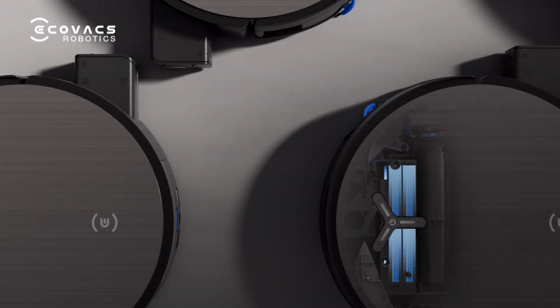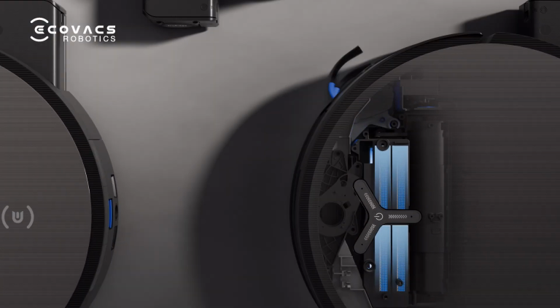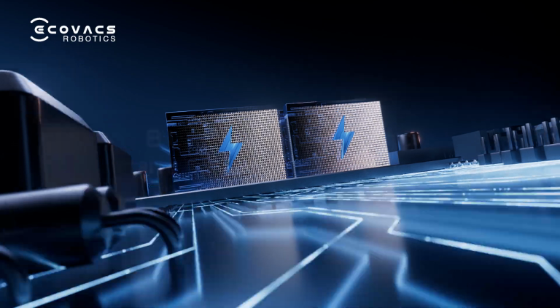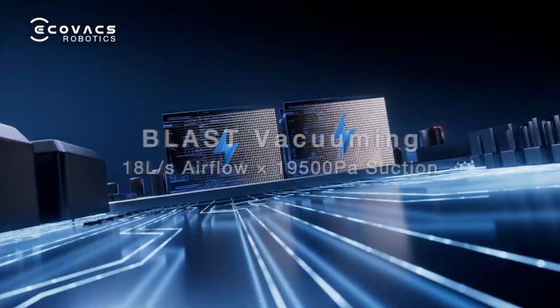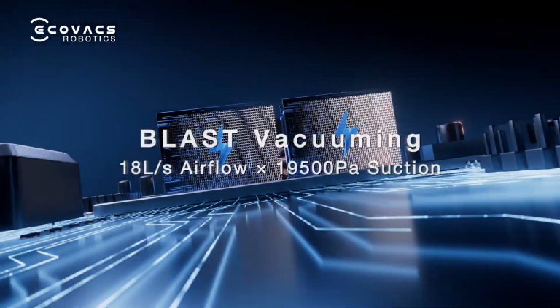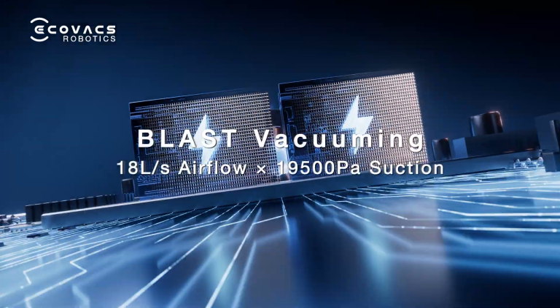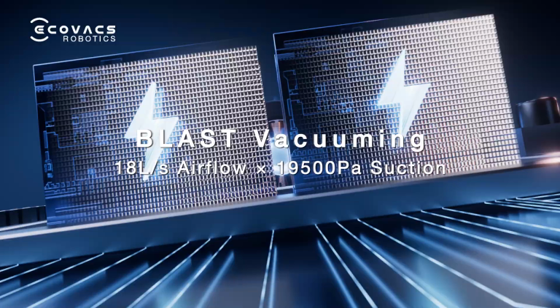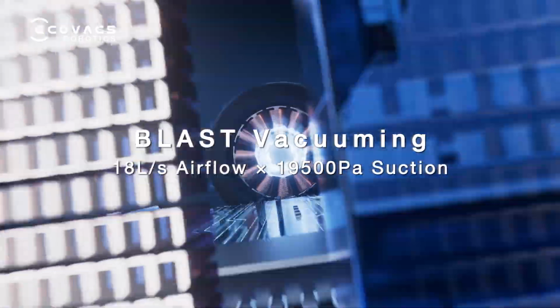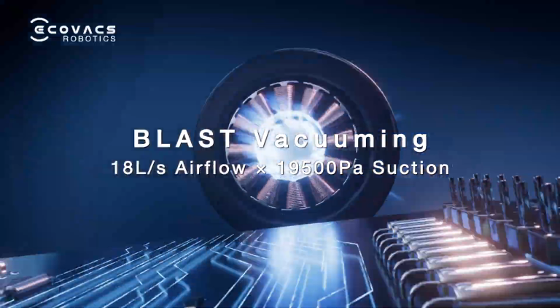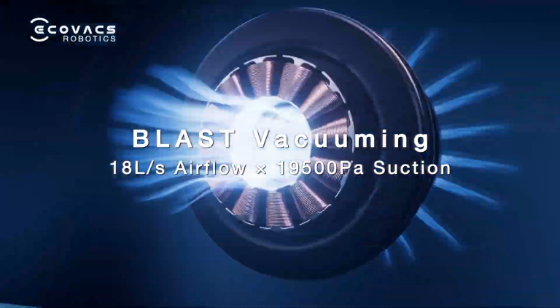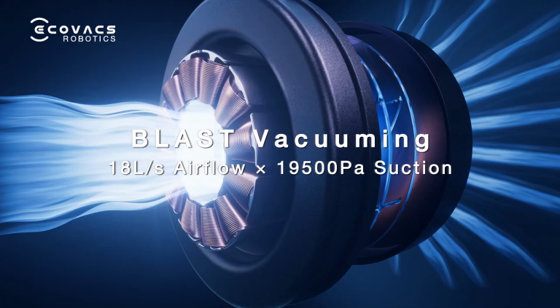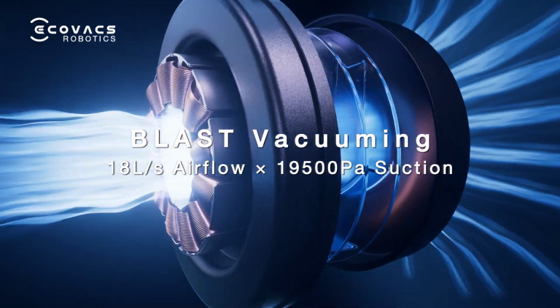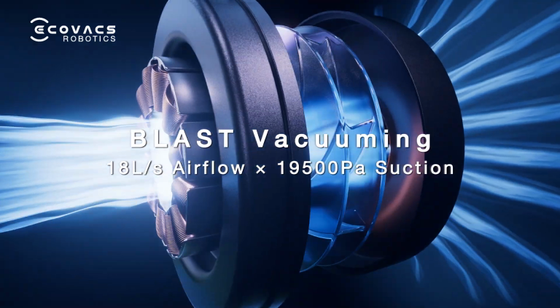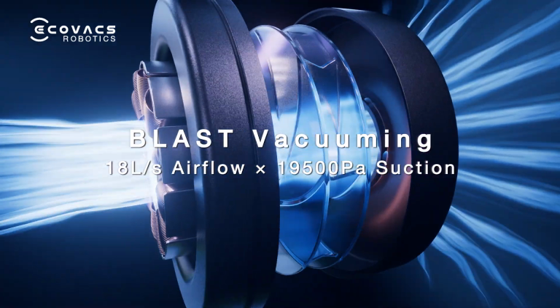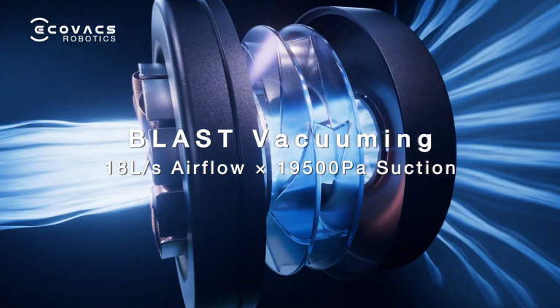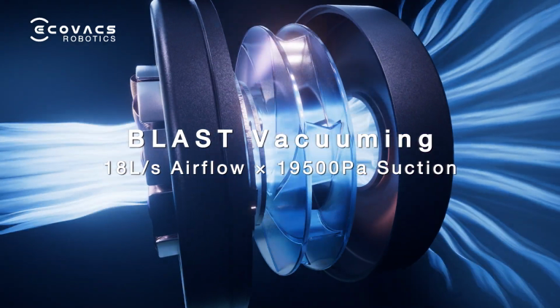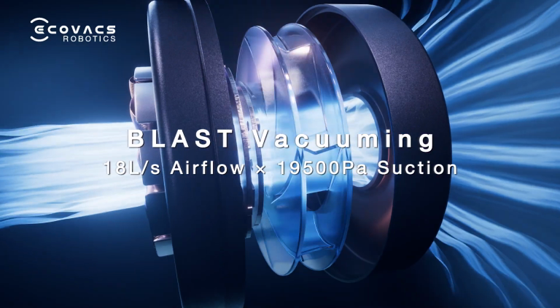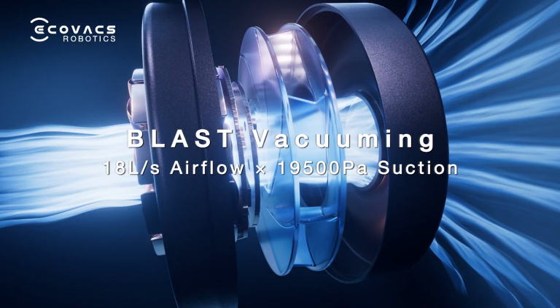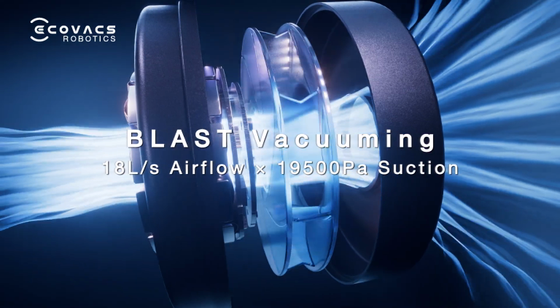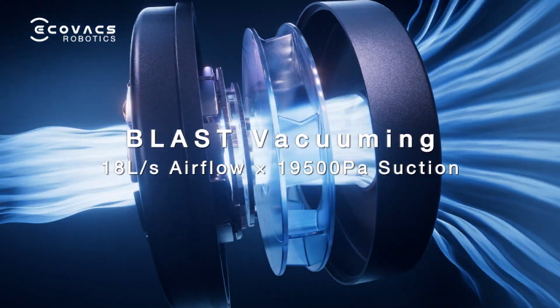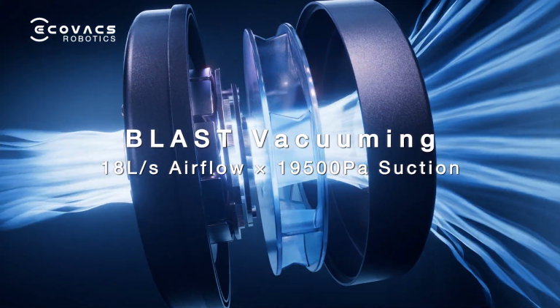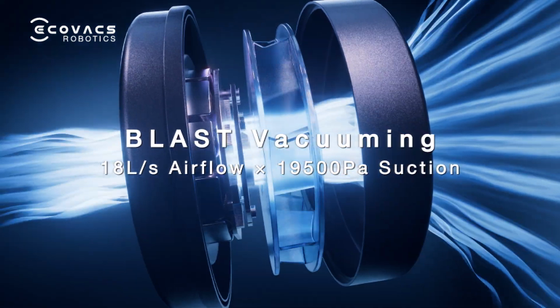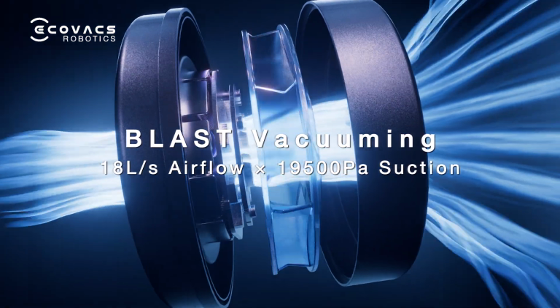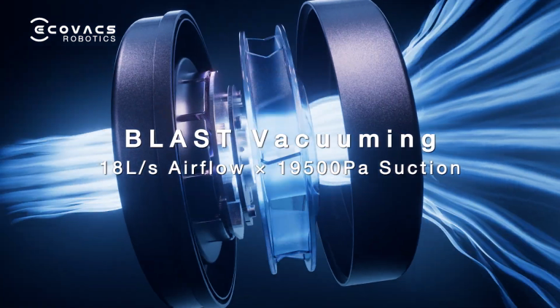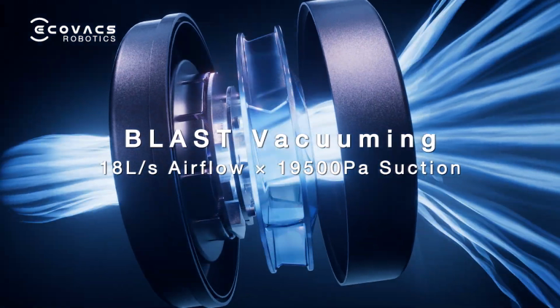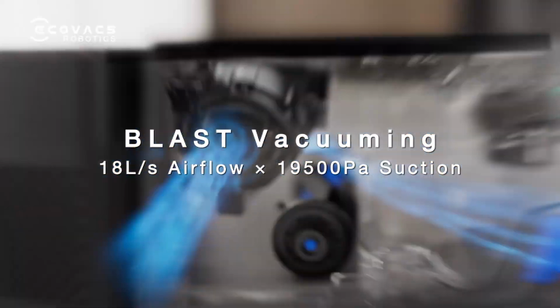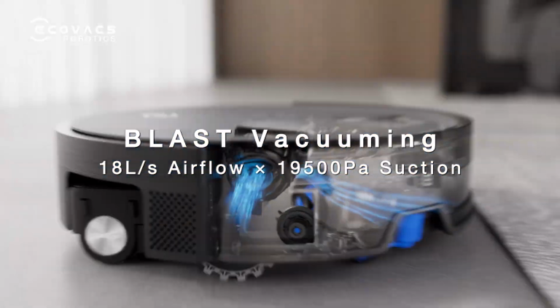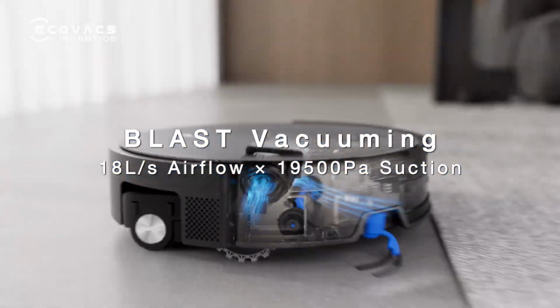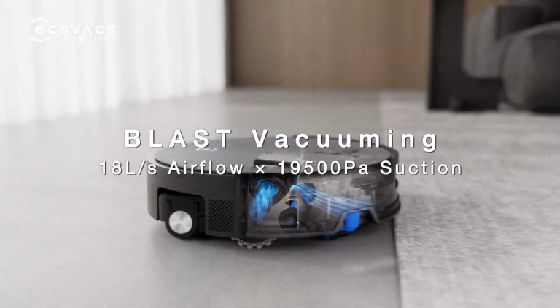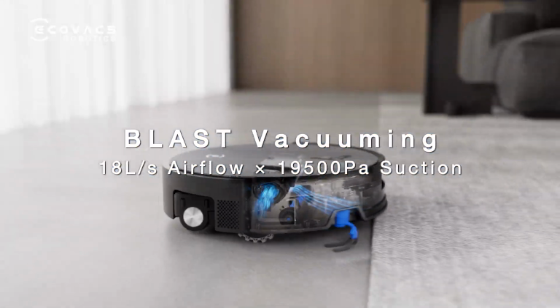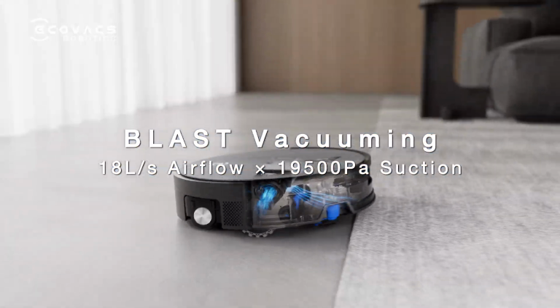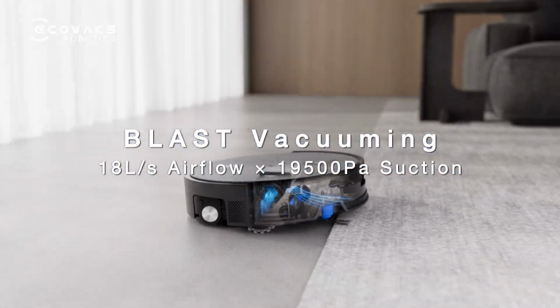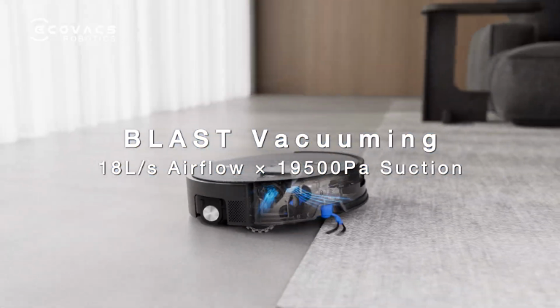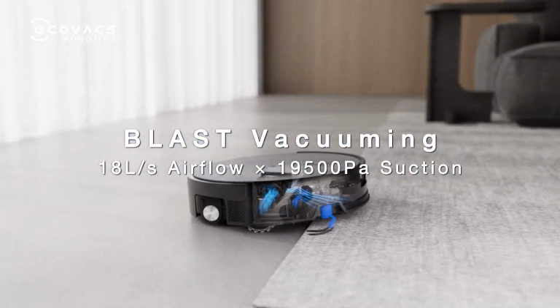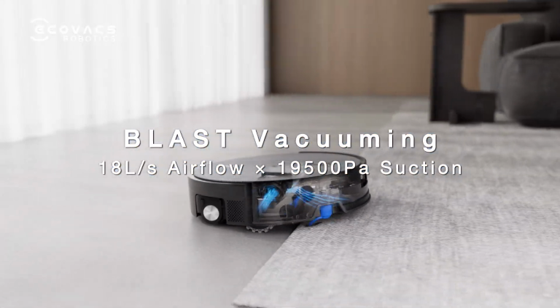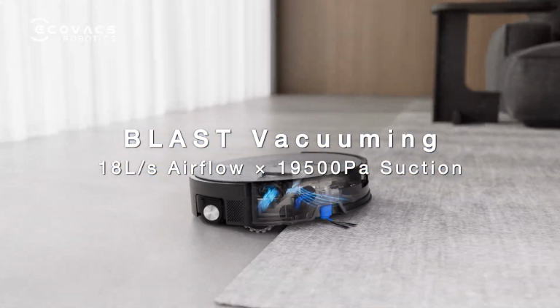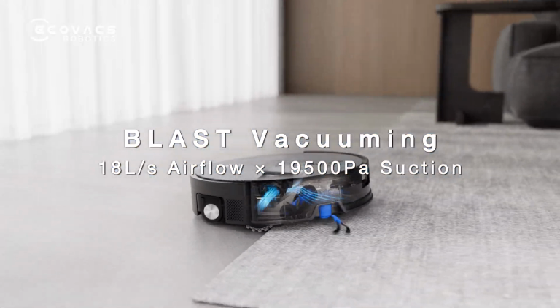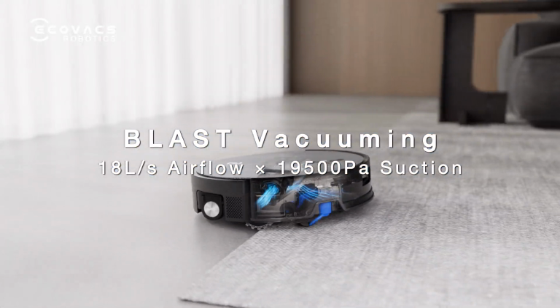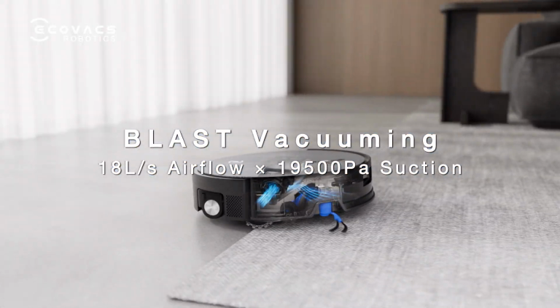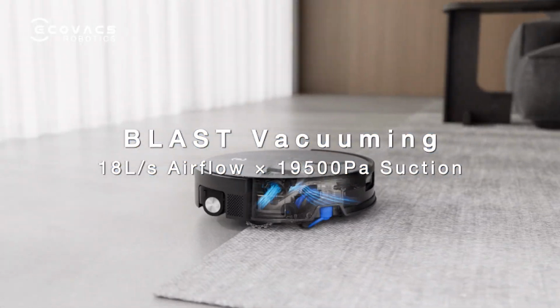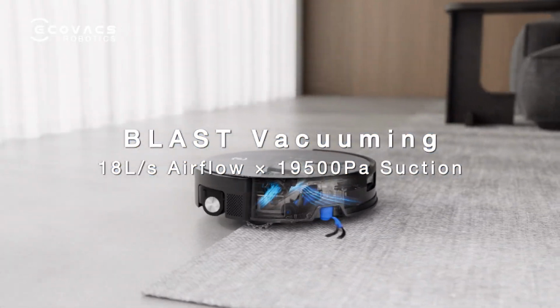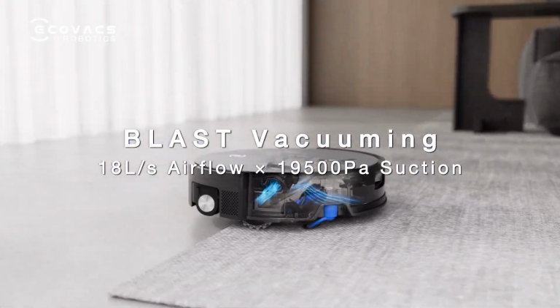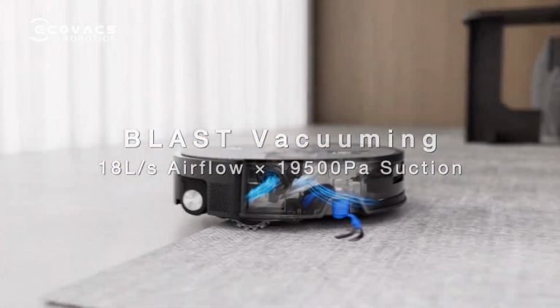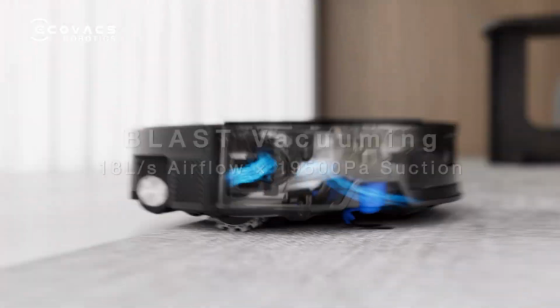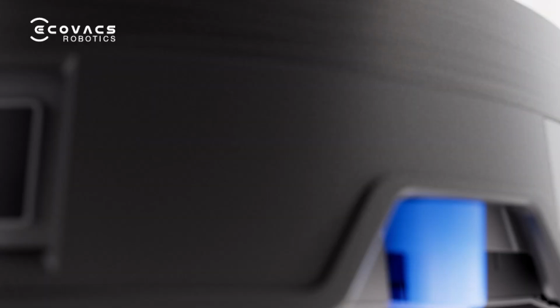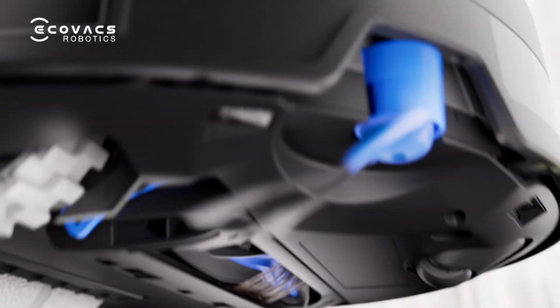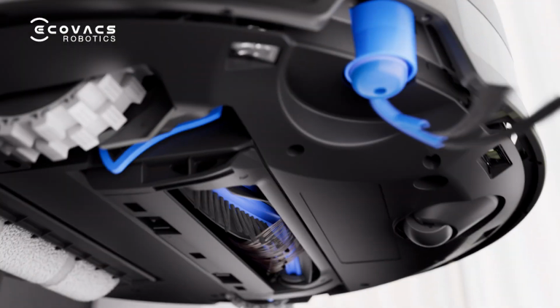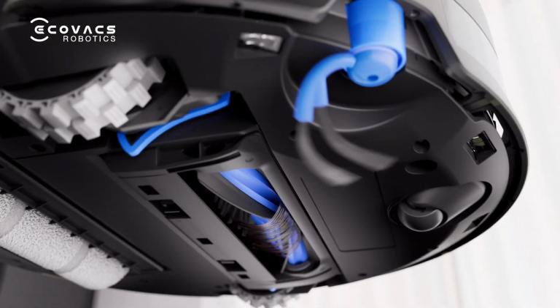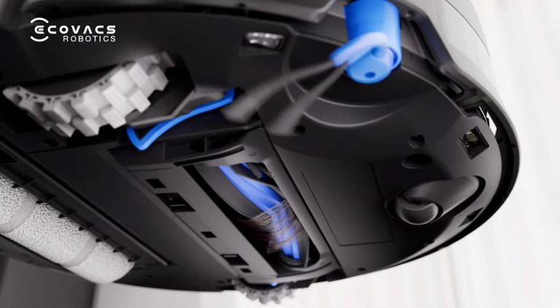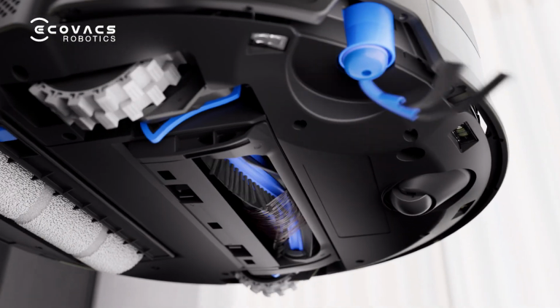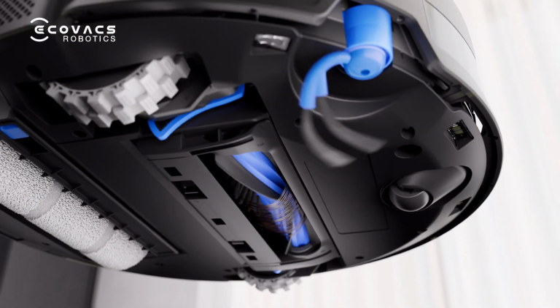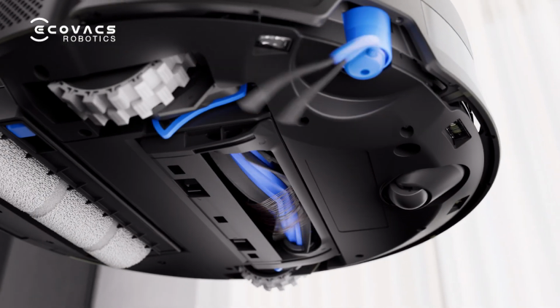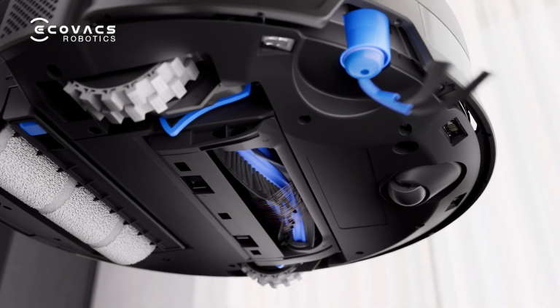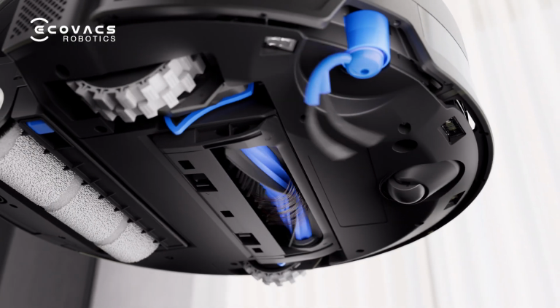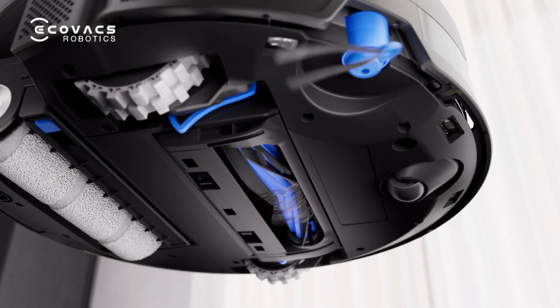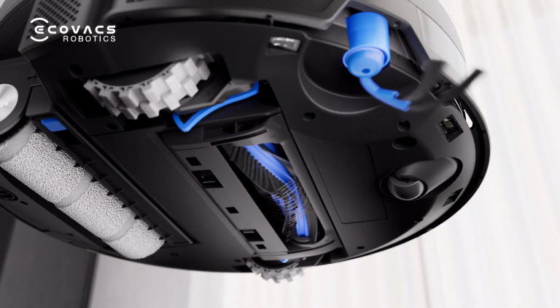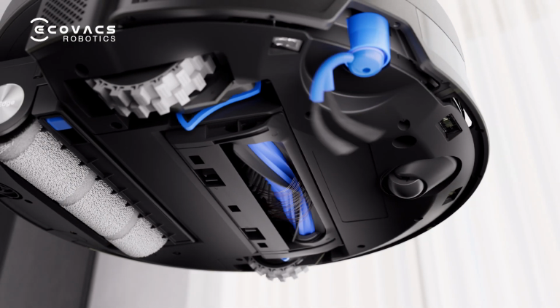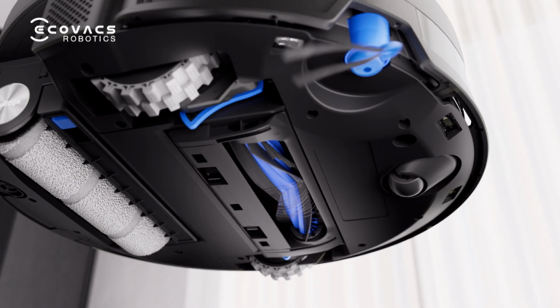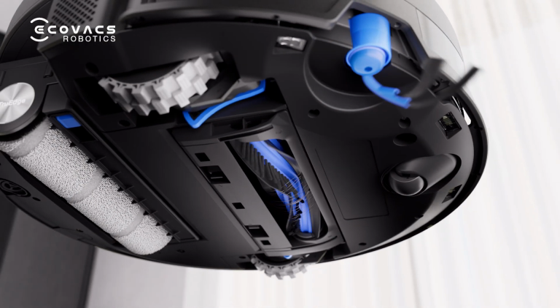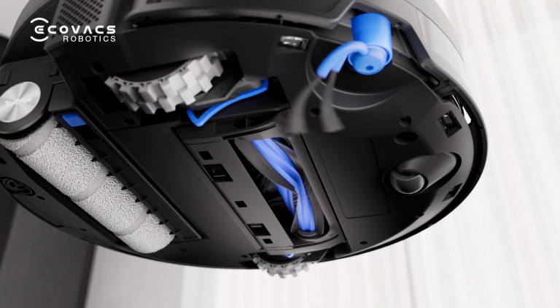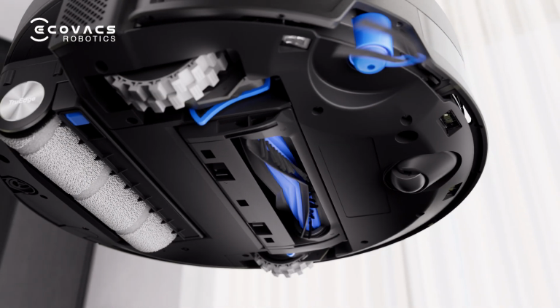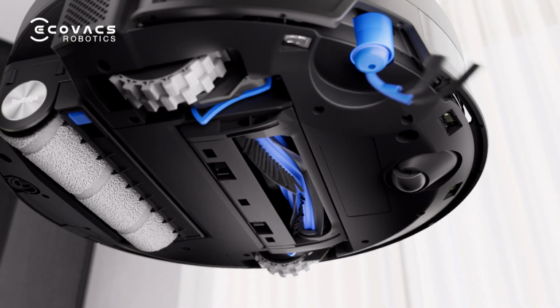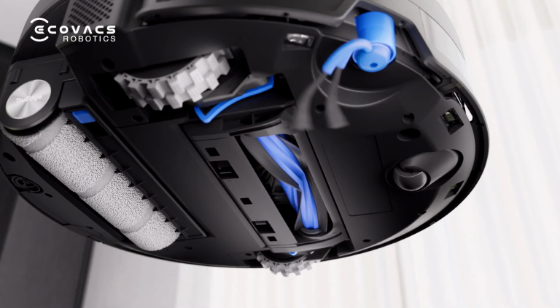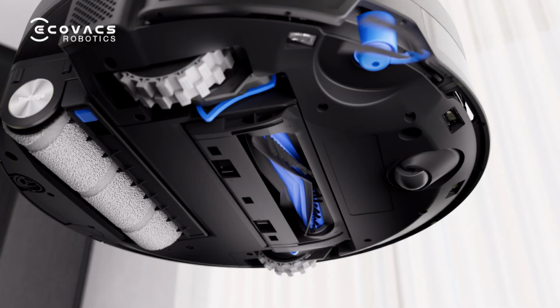The Blast vacuuming solution unleashes maximized air flow and hyper-suction power, taking cleaning performance further ahead.